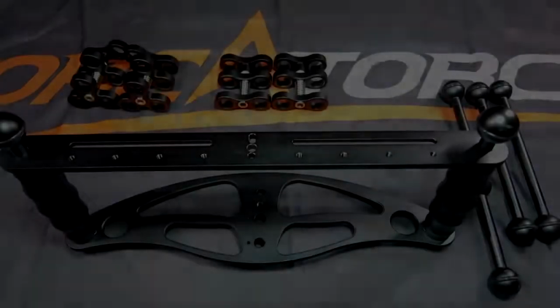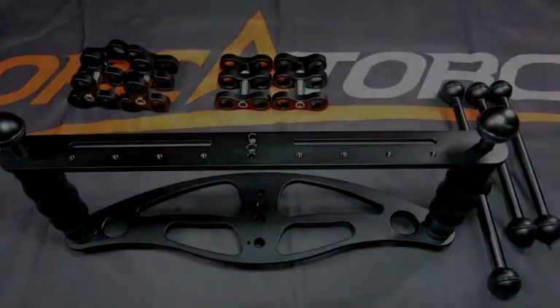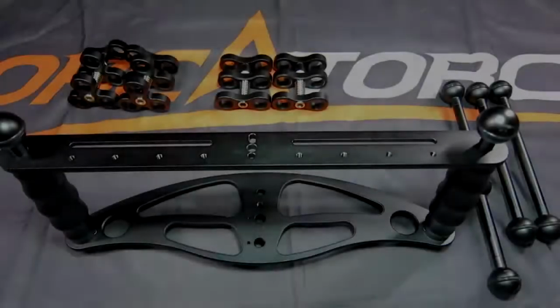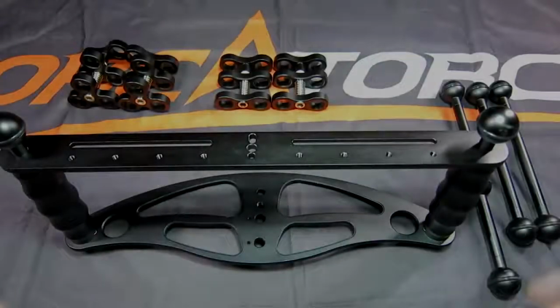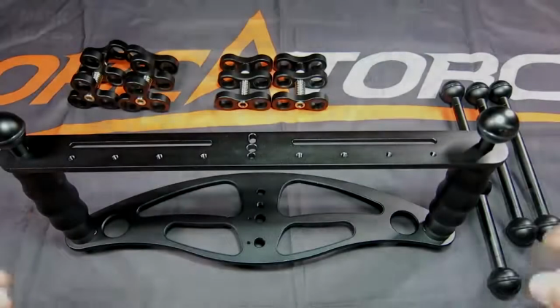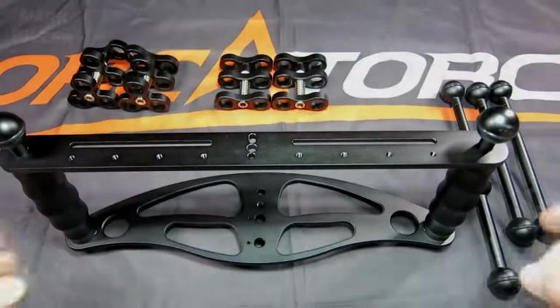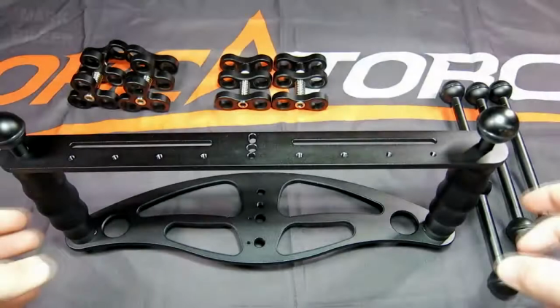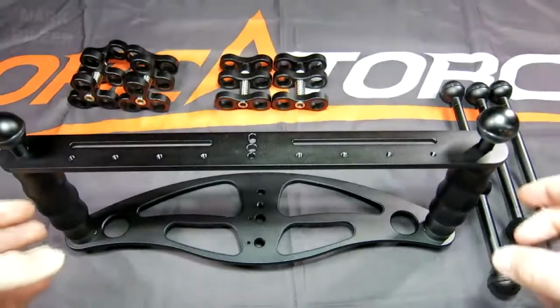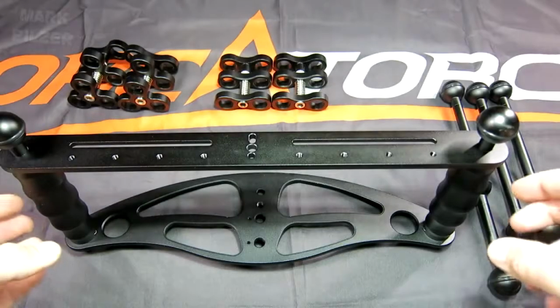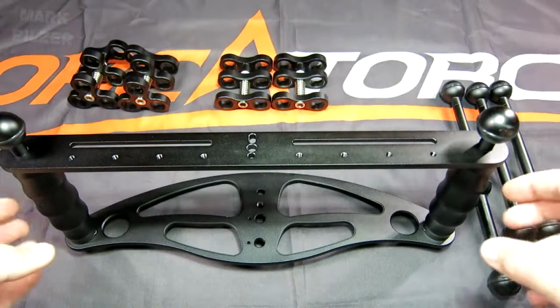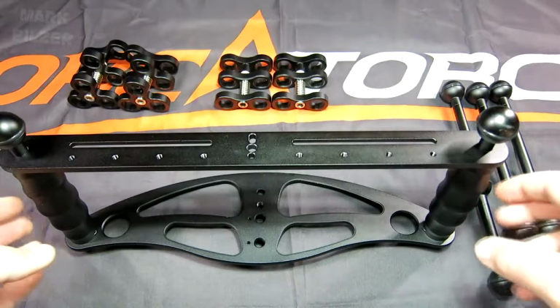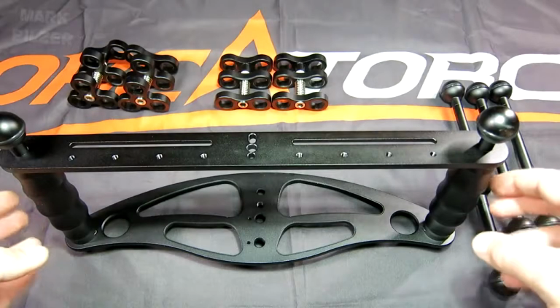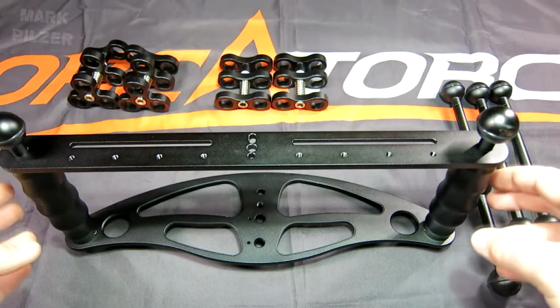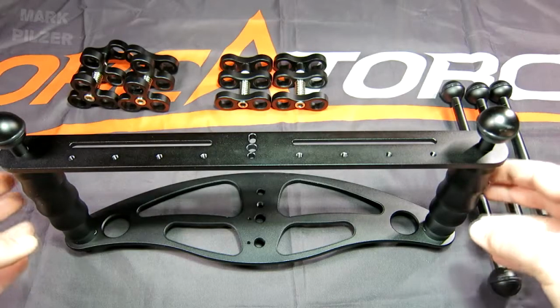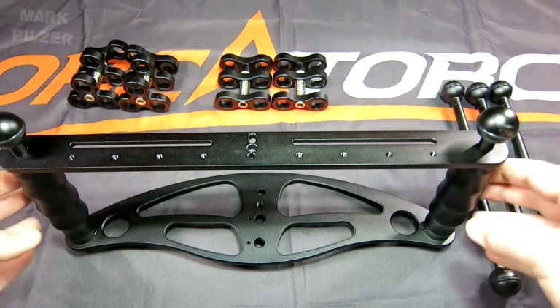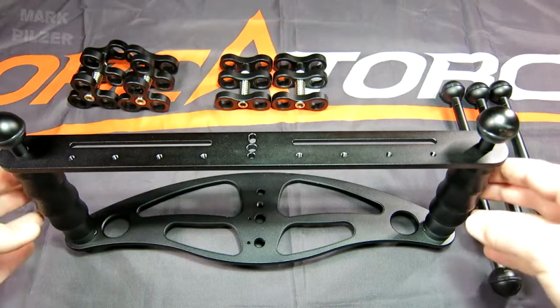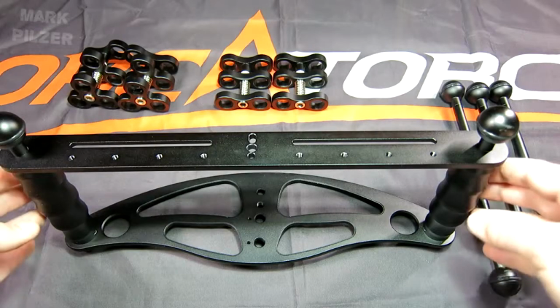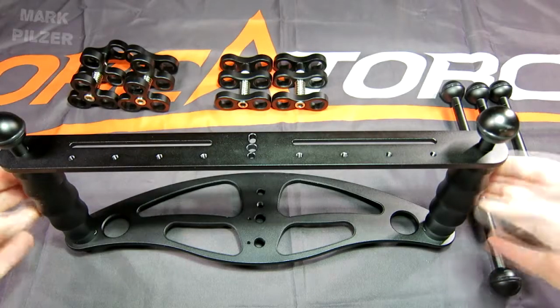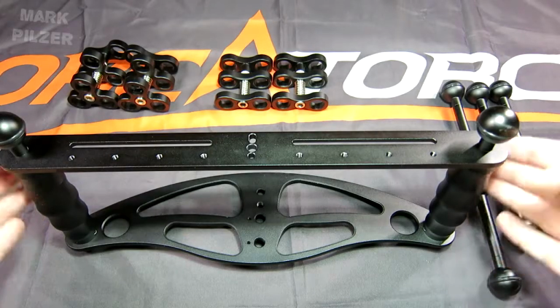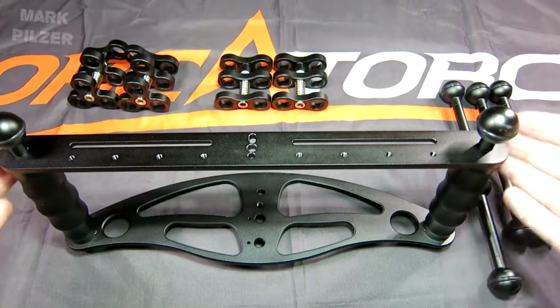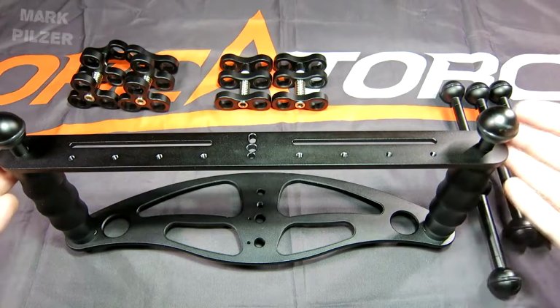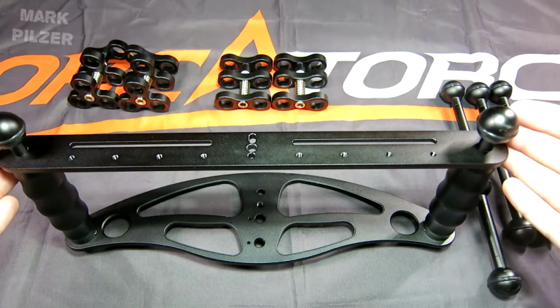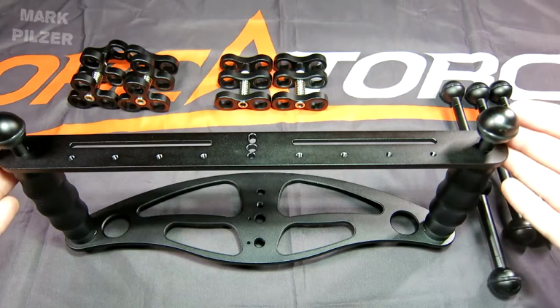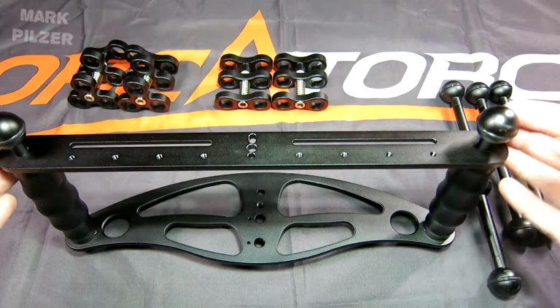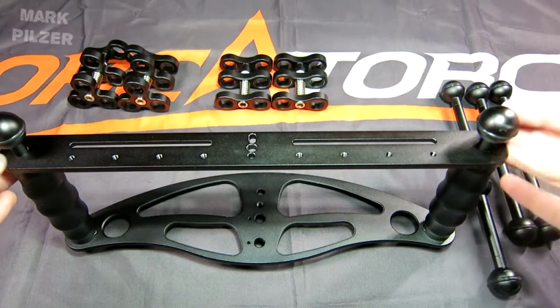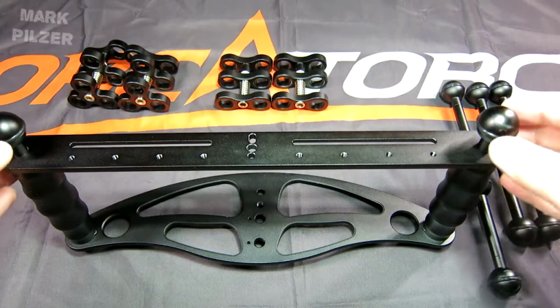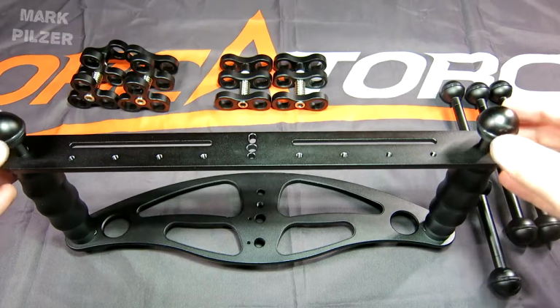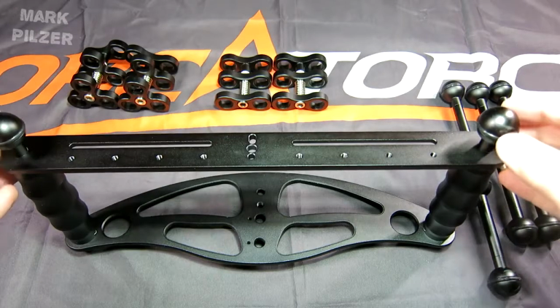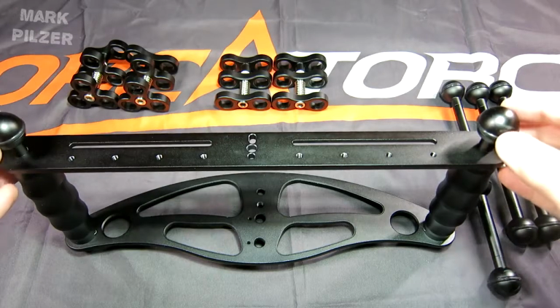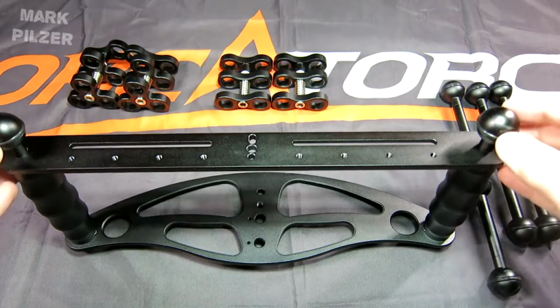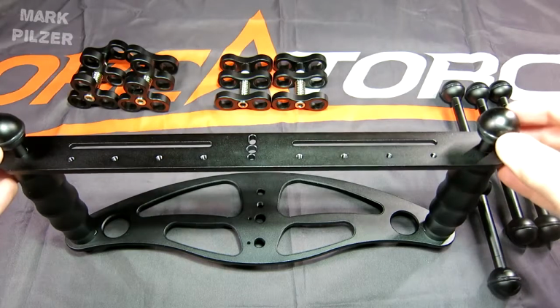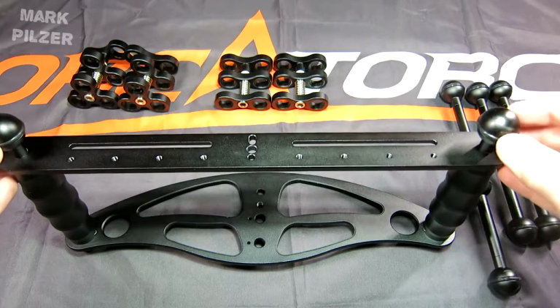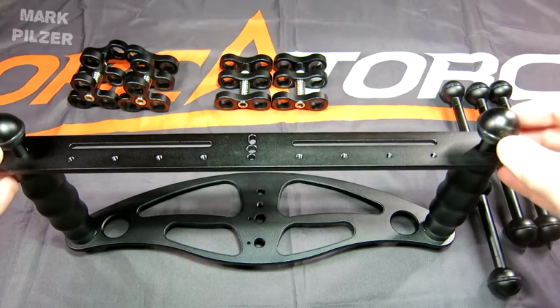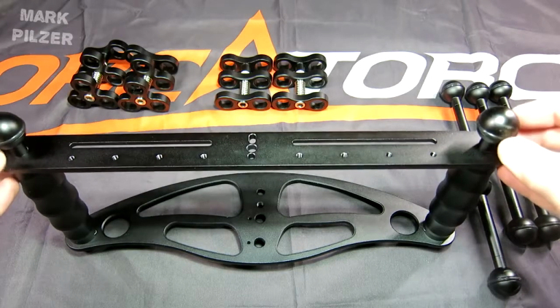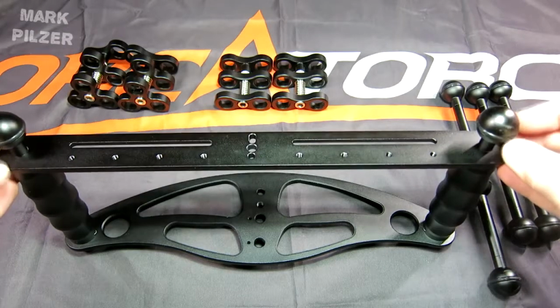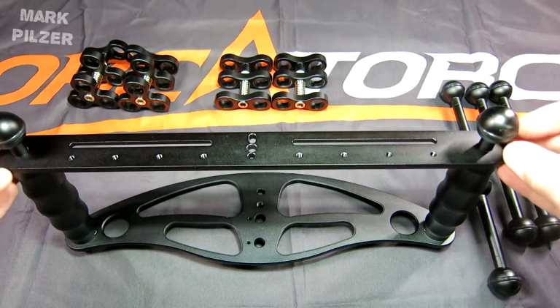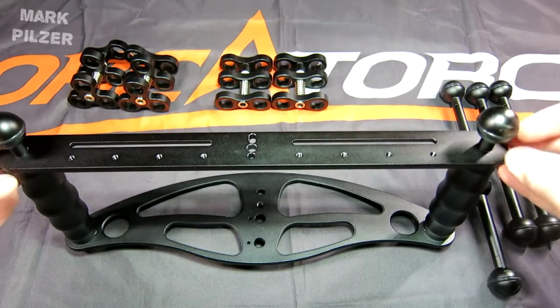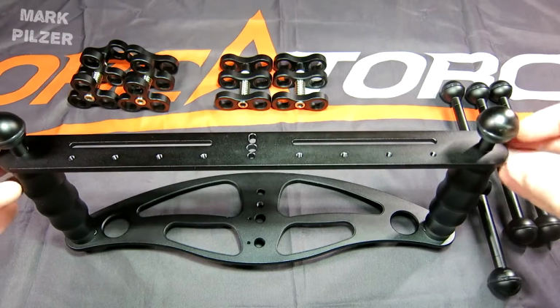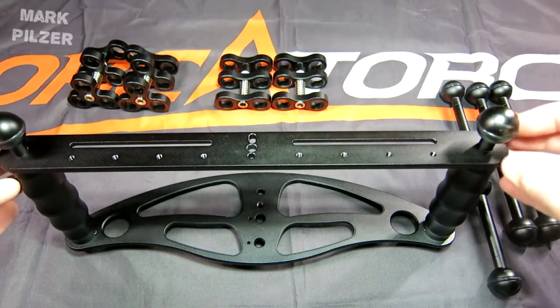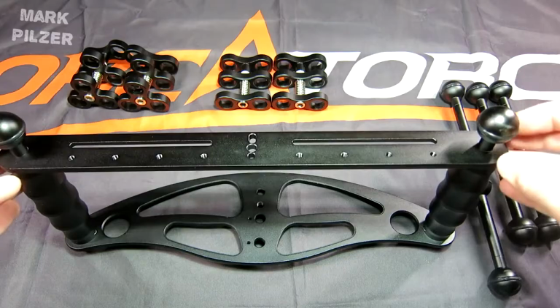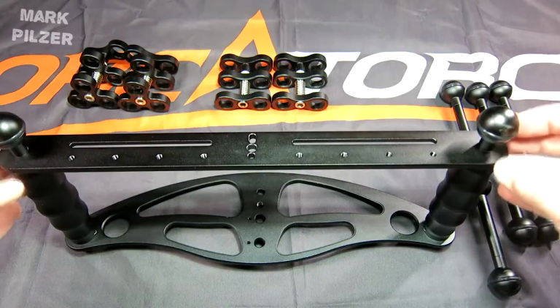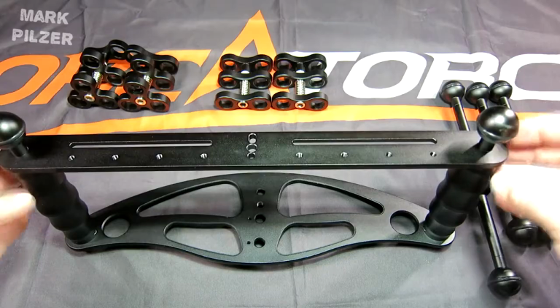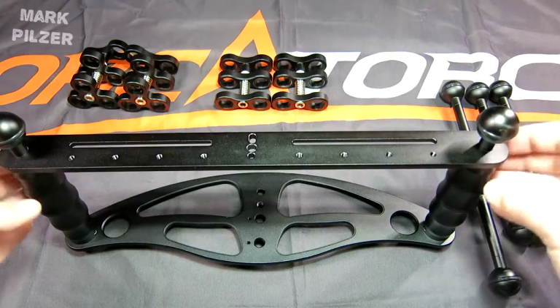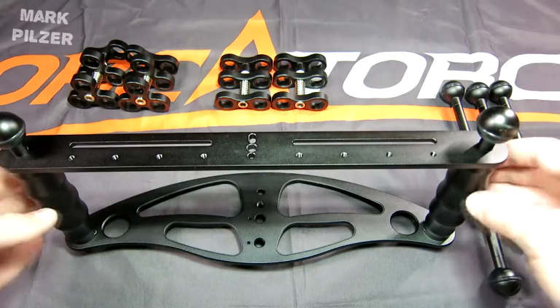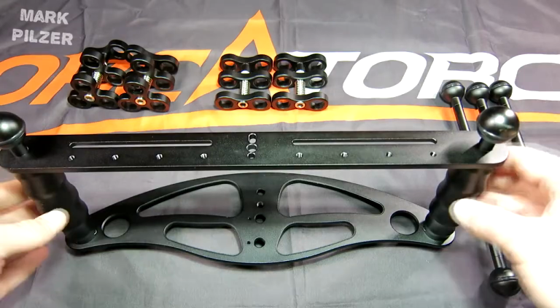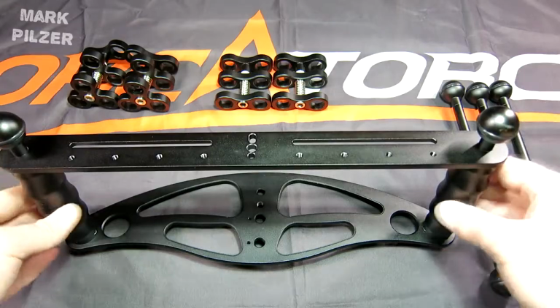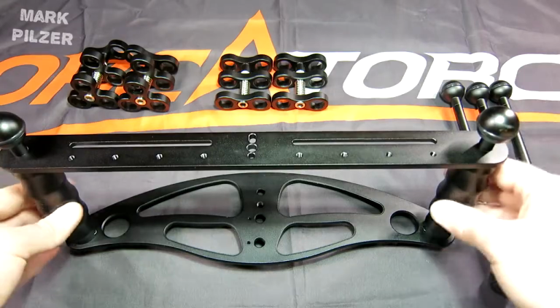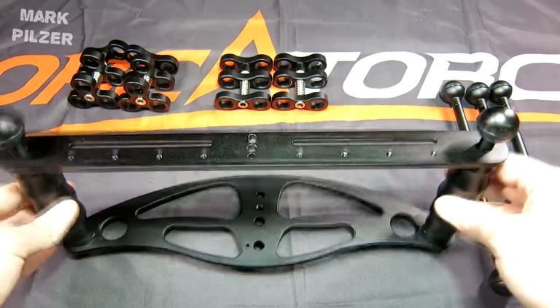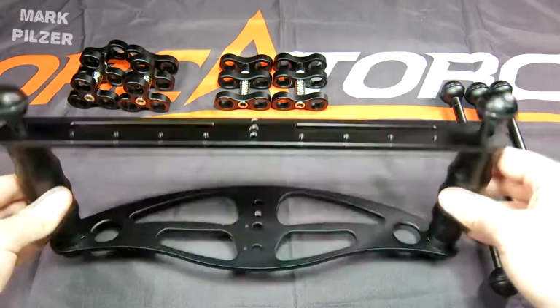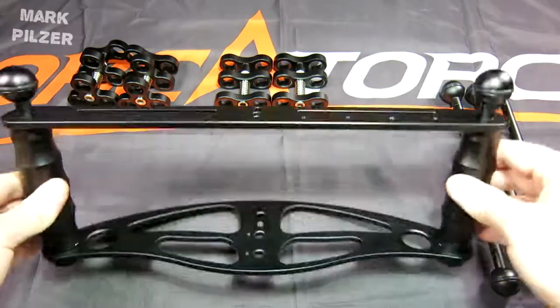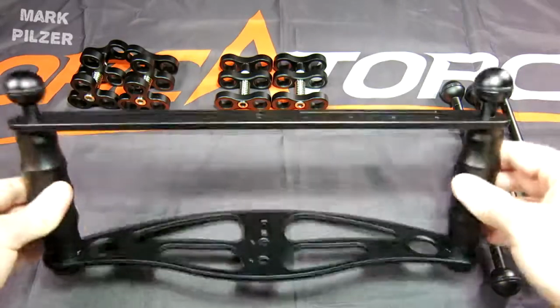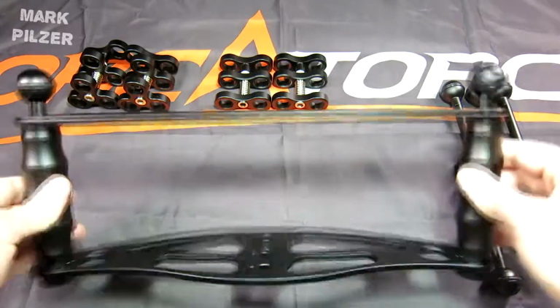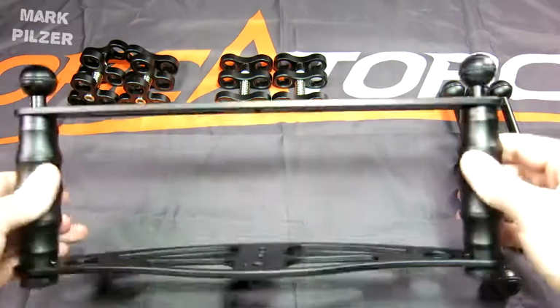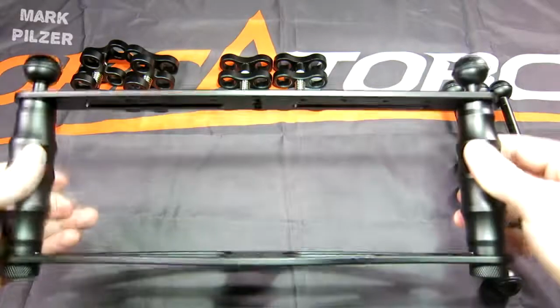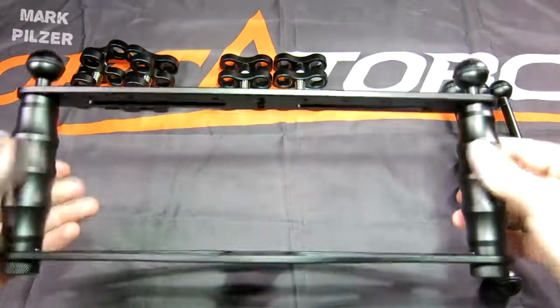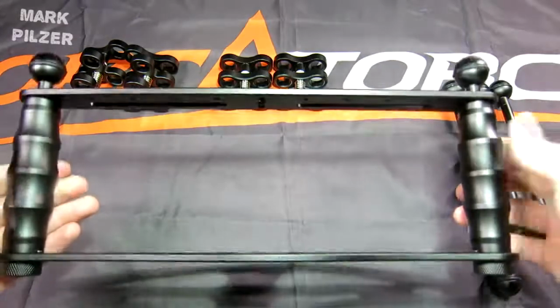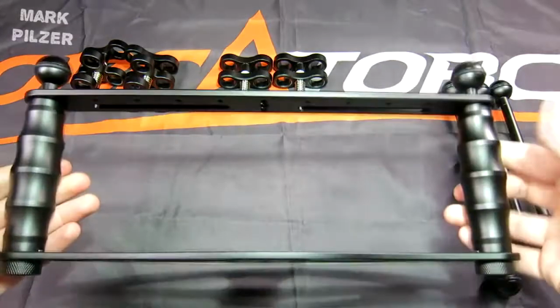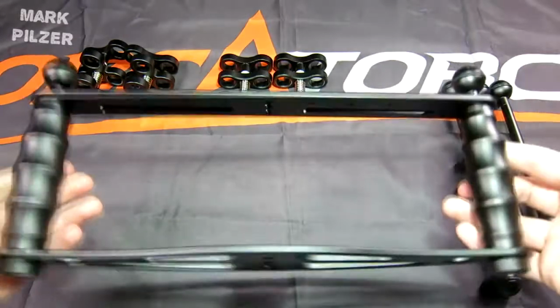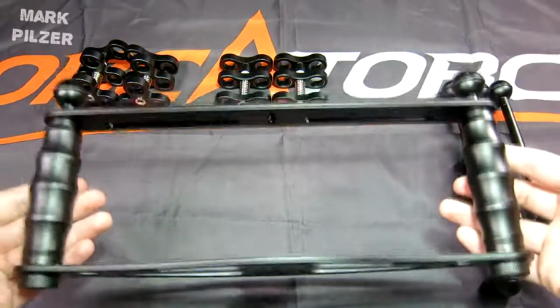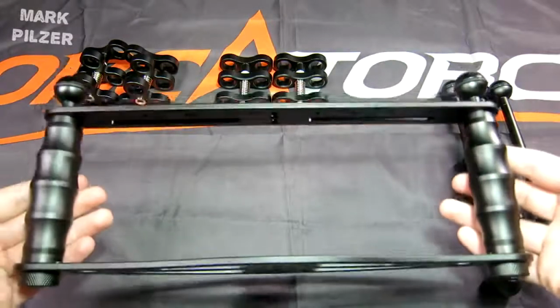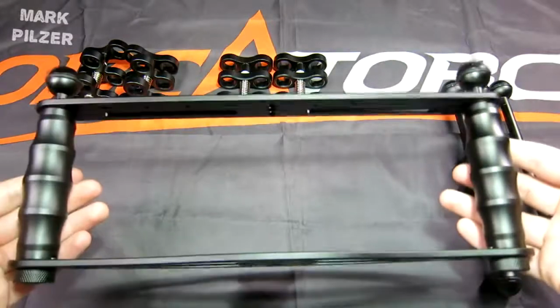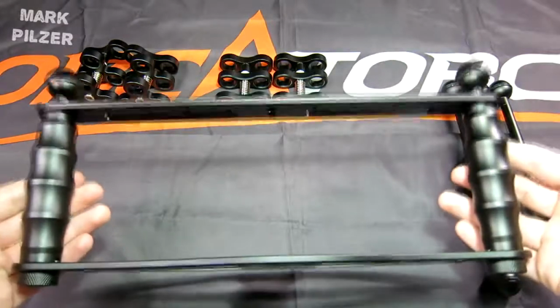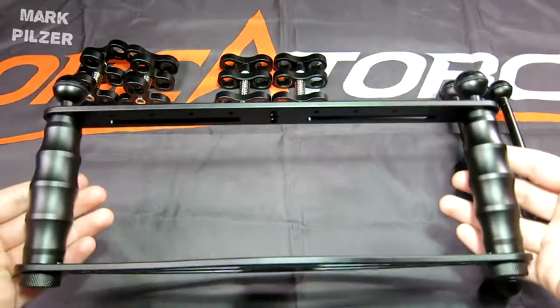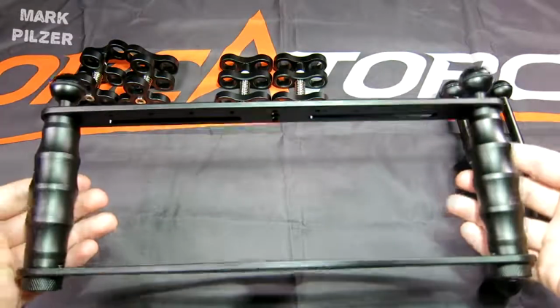Hello dear friends and followers. Today we have the OrcaTorch H01 camera tray for review with us.